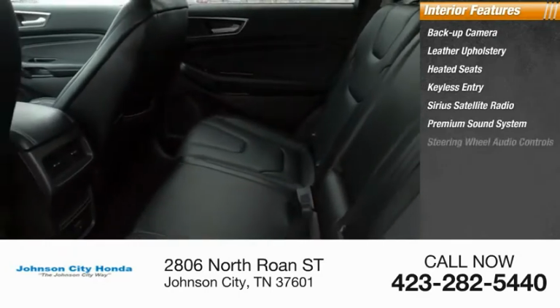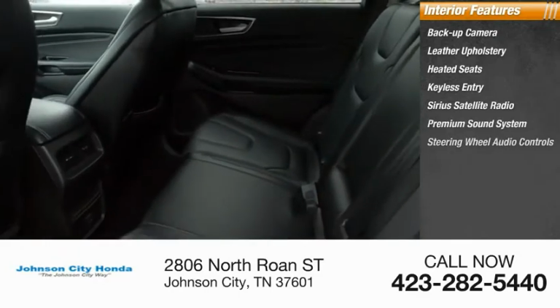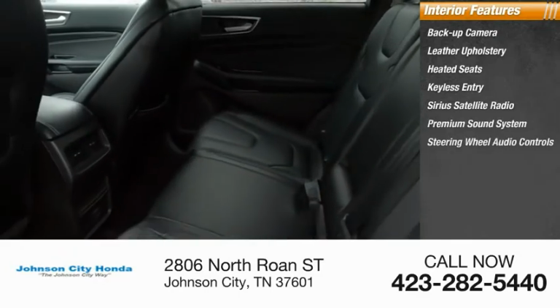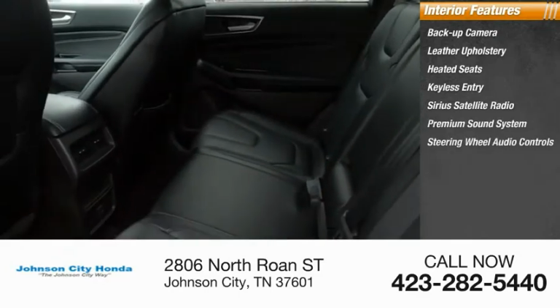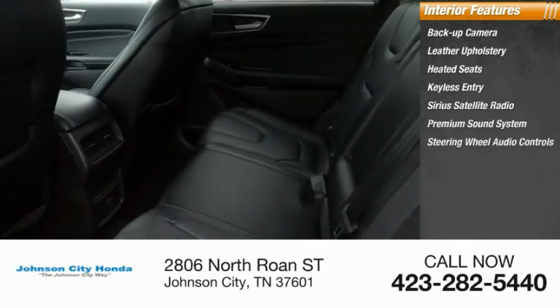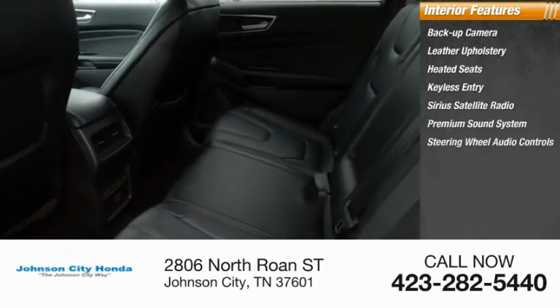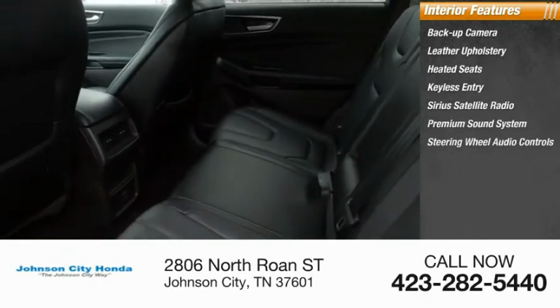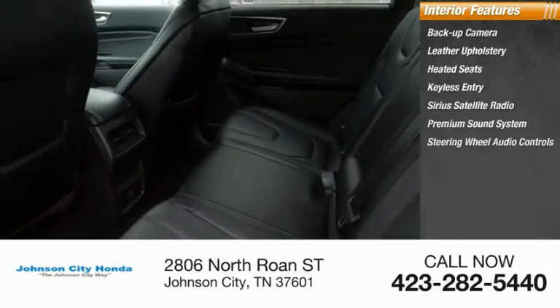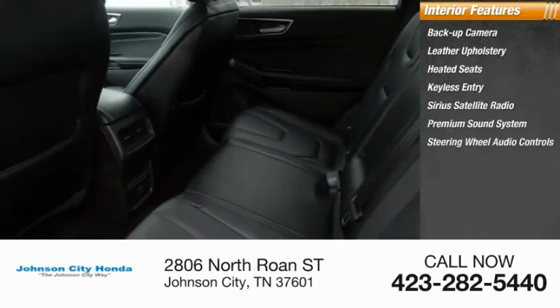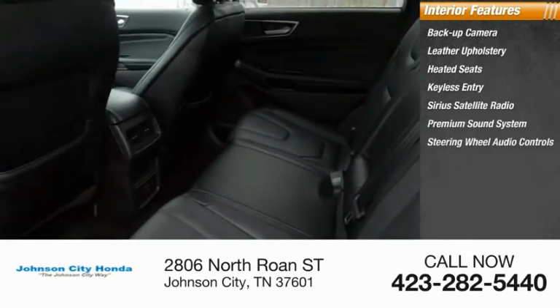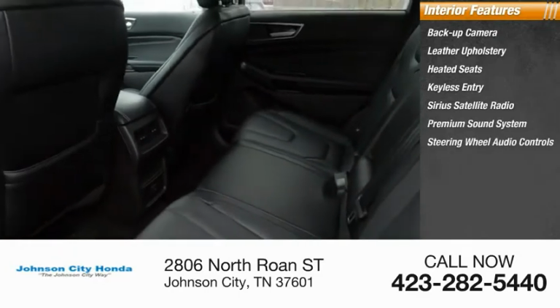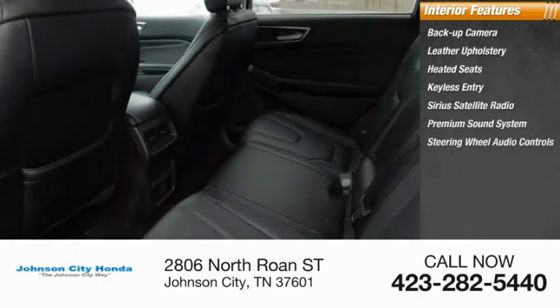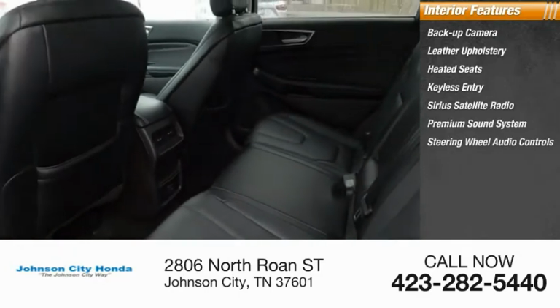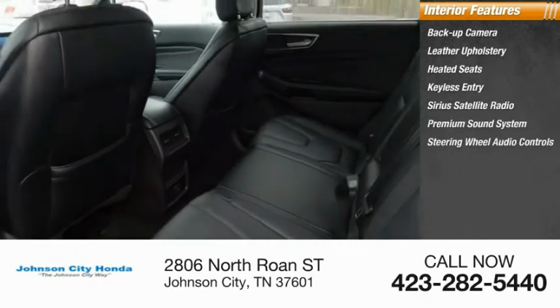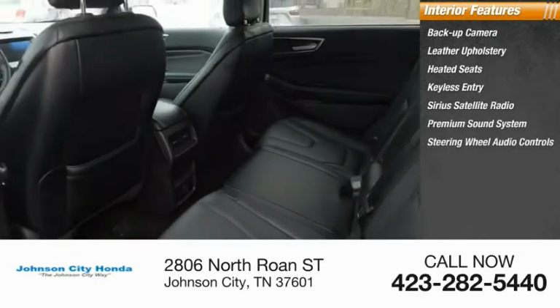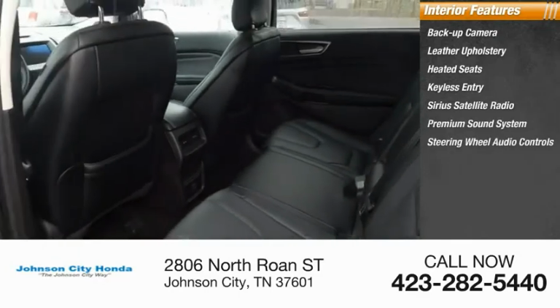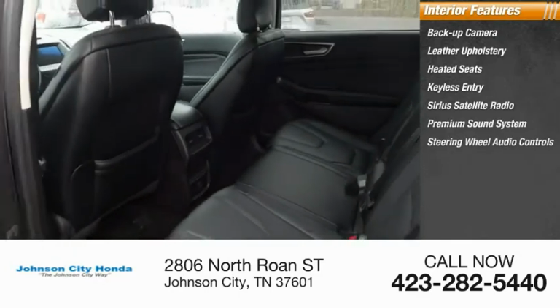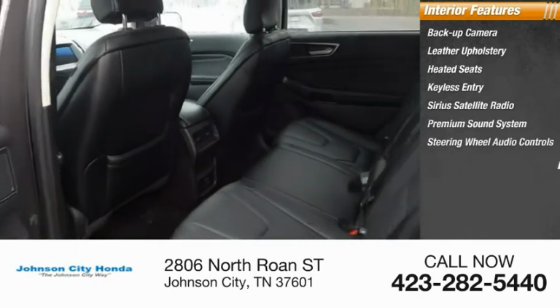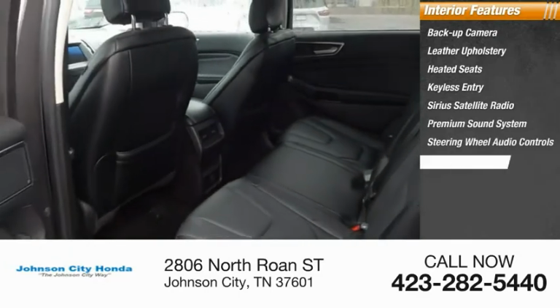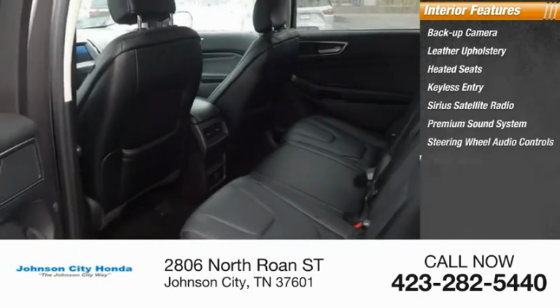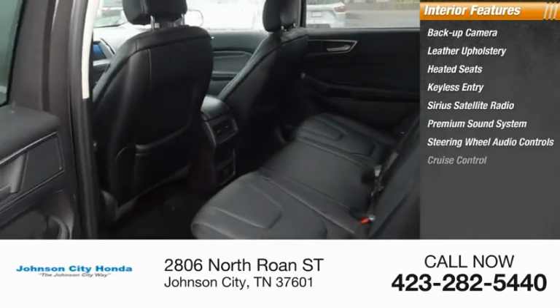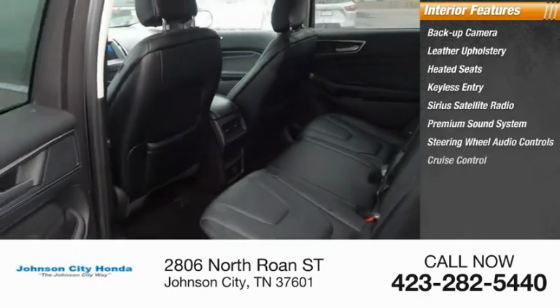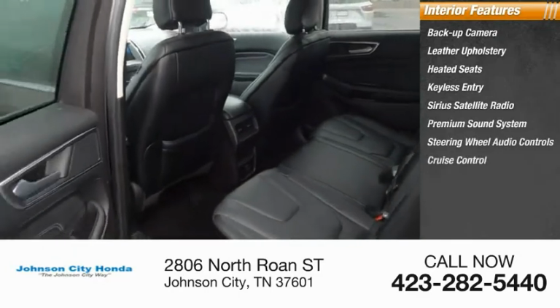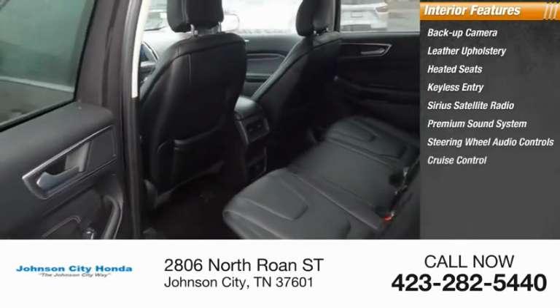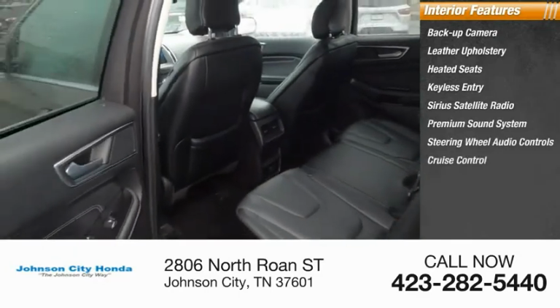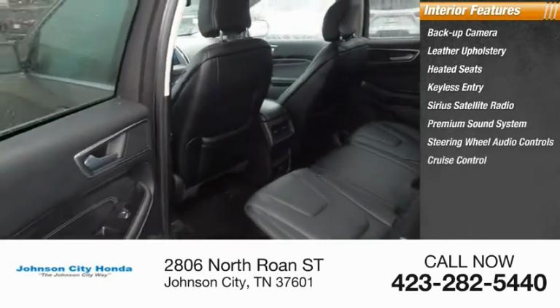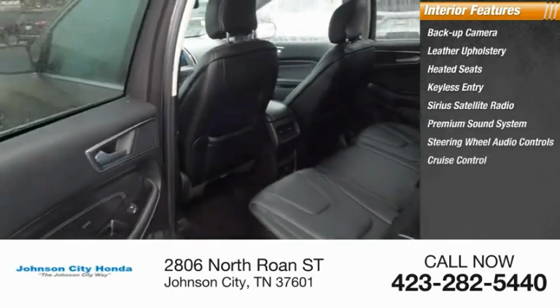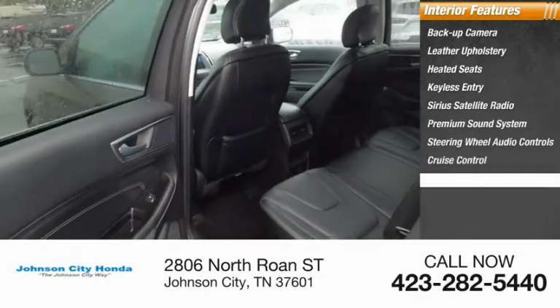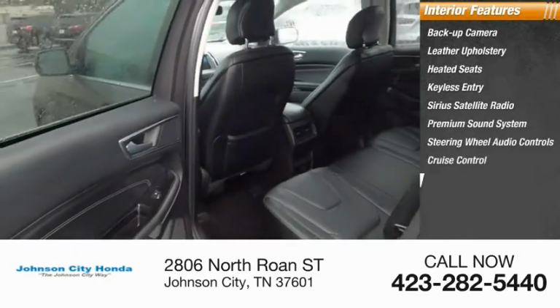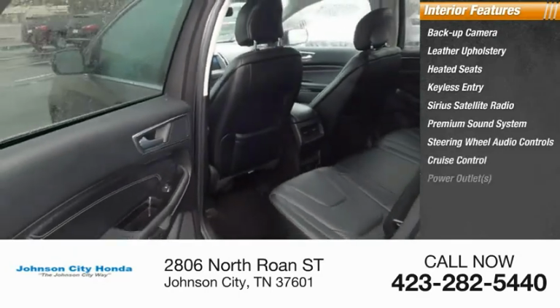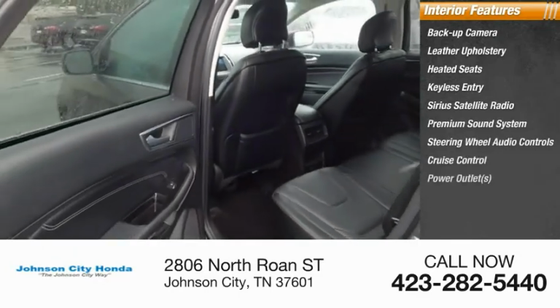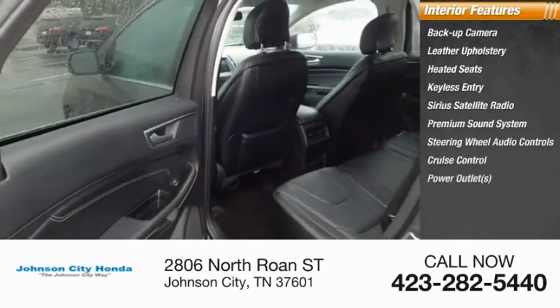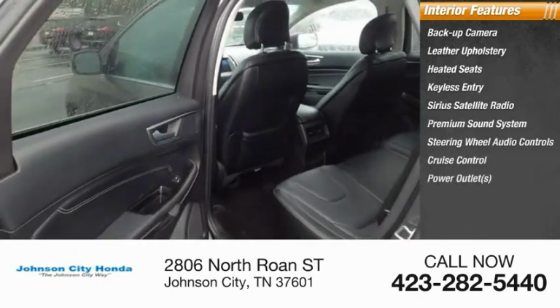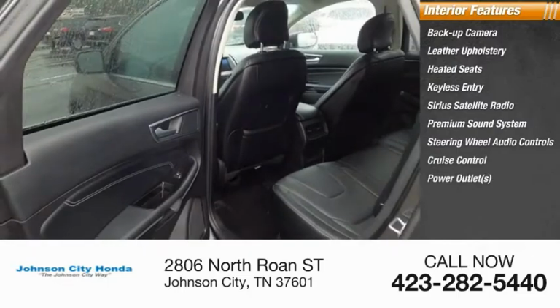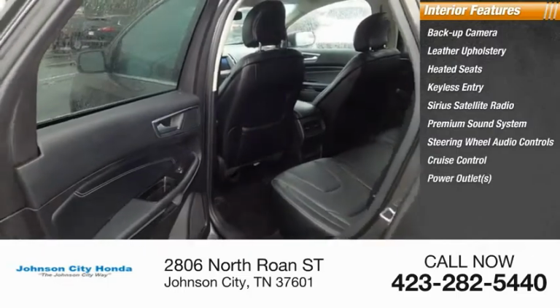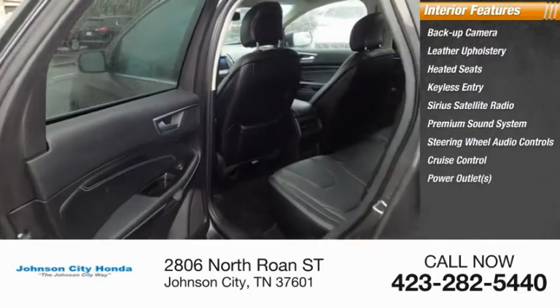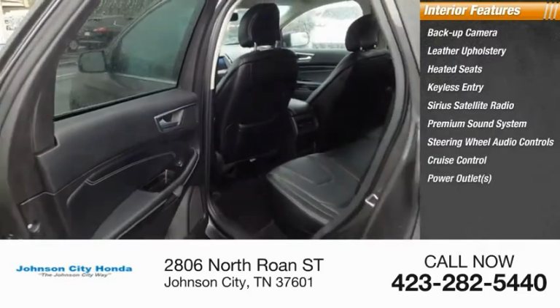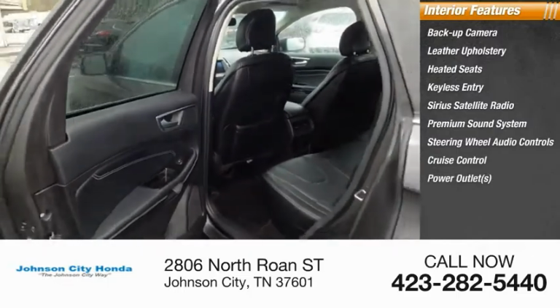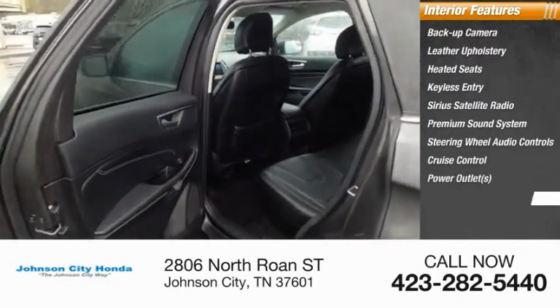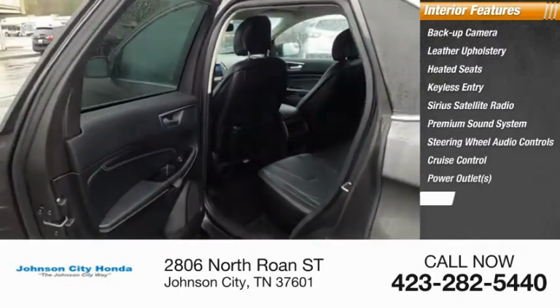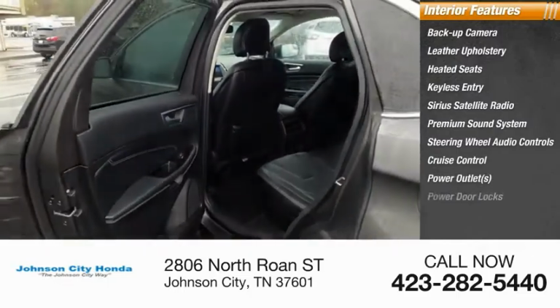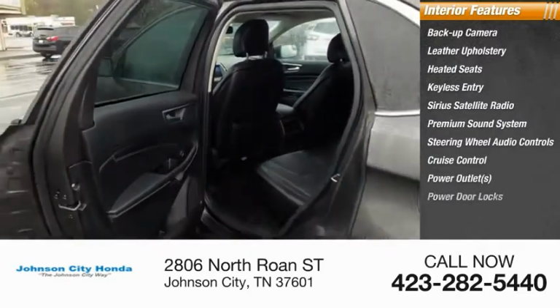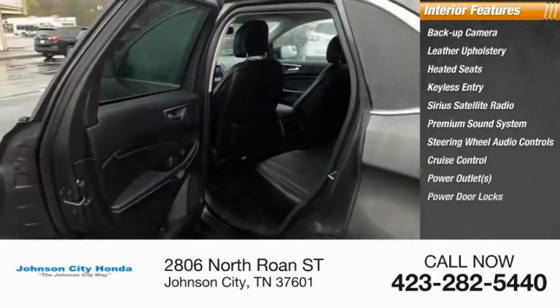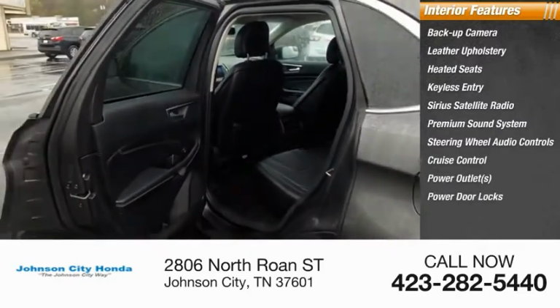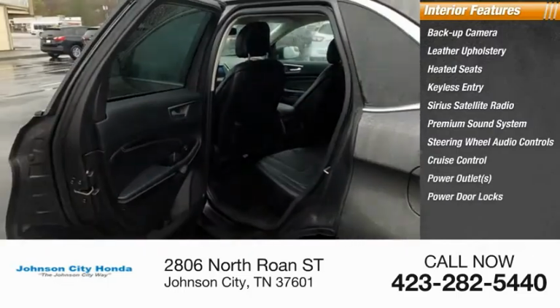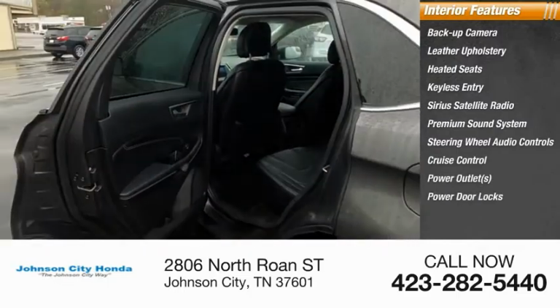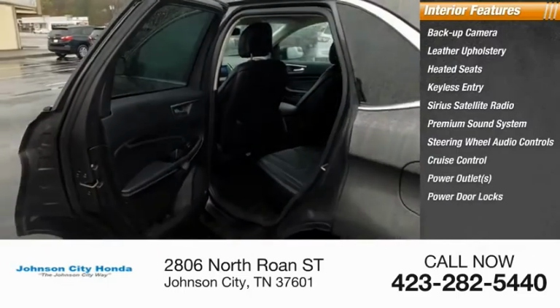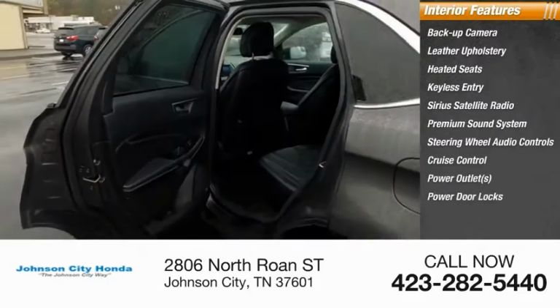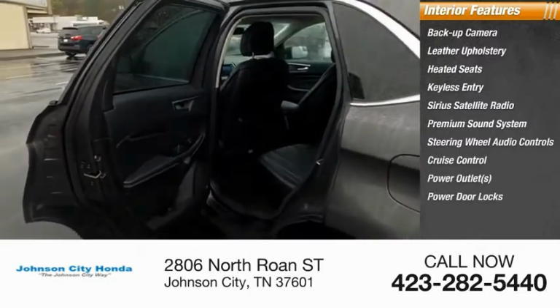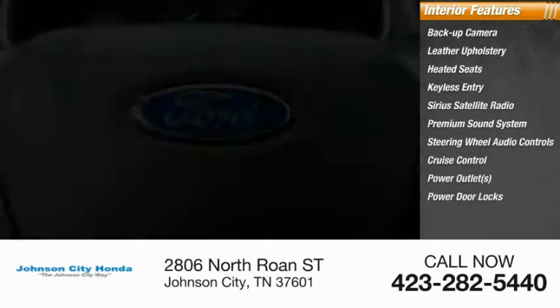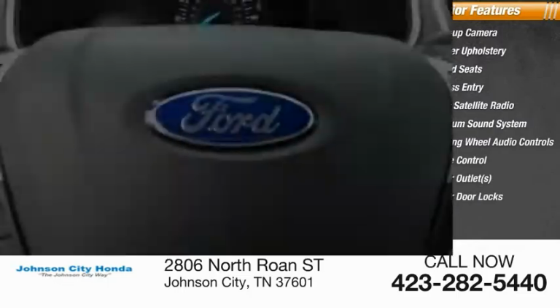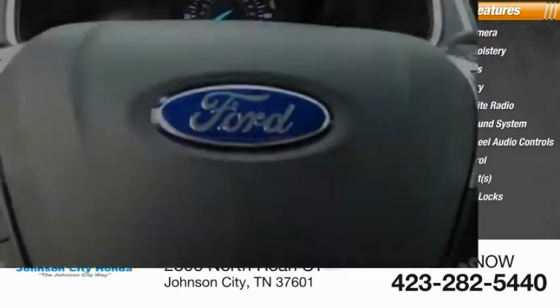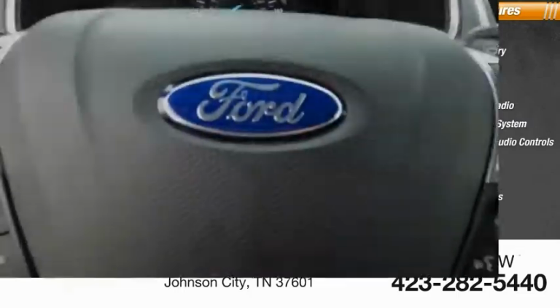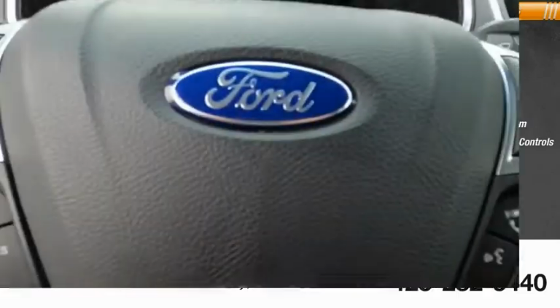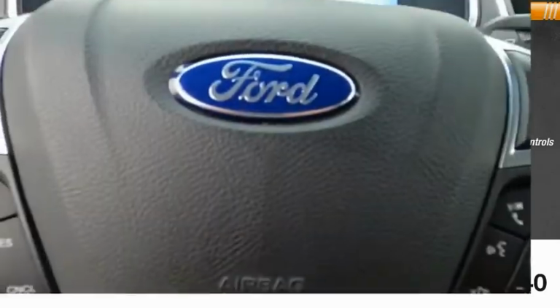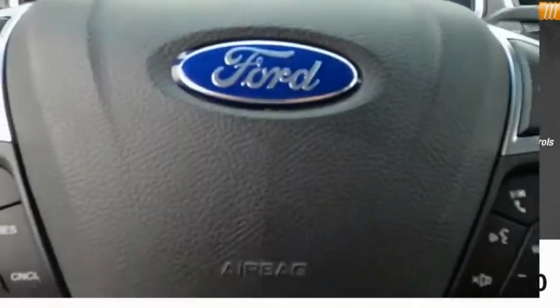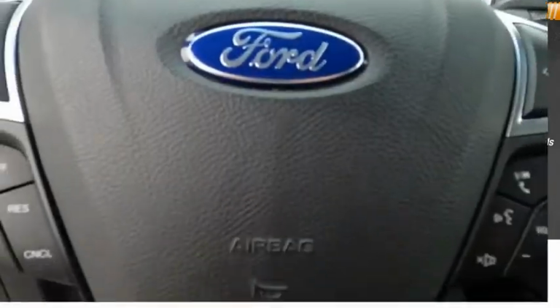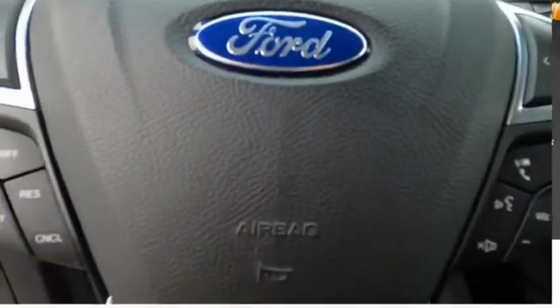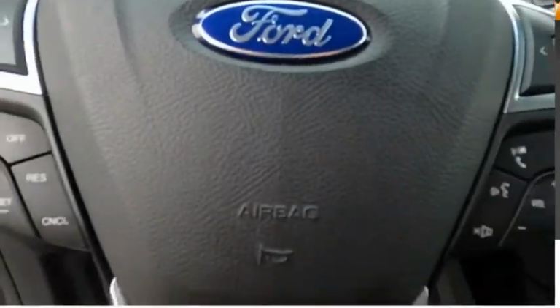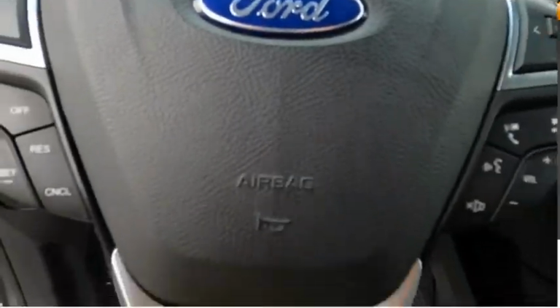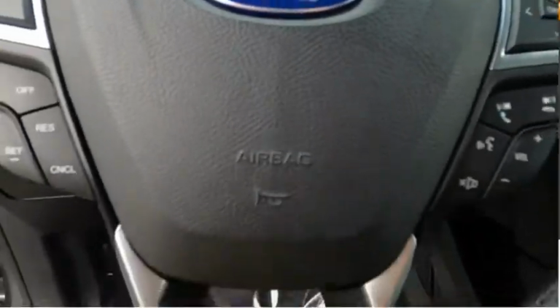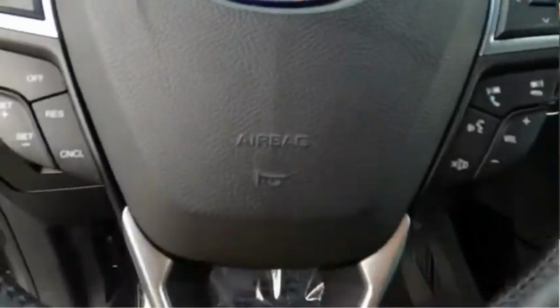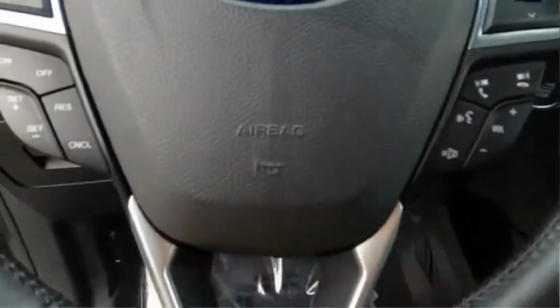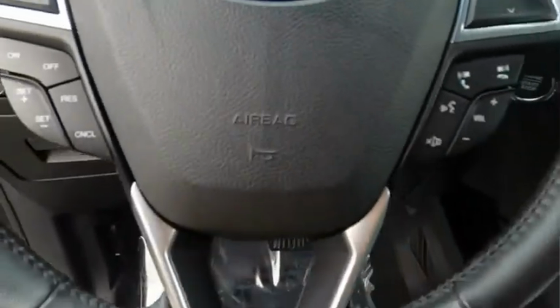Steering wheel audio controls, cruise control, power outlets, power door locks. Come take a test drive today.